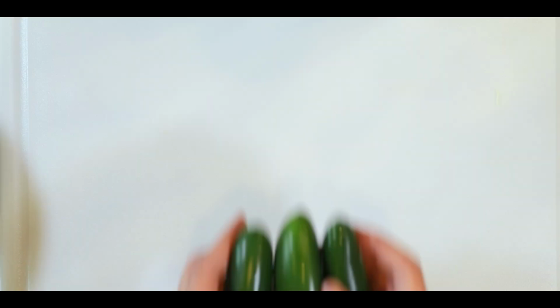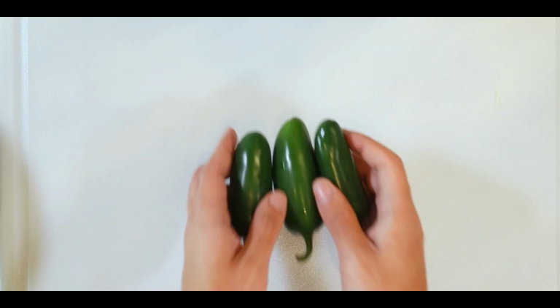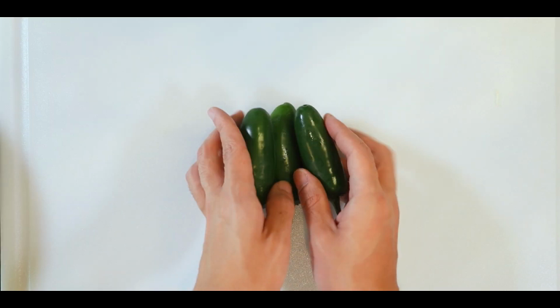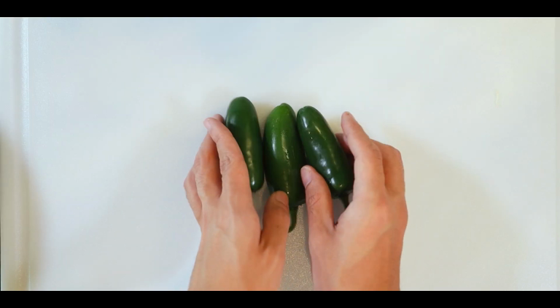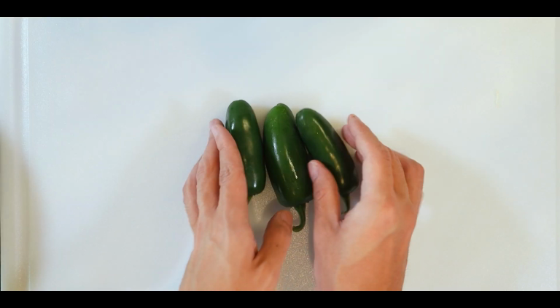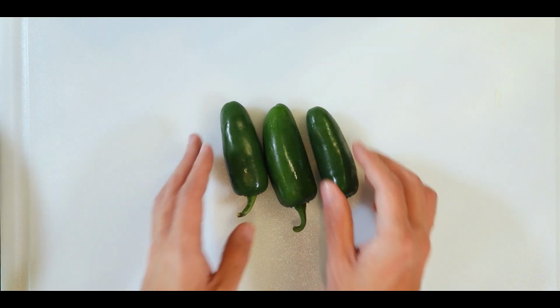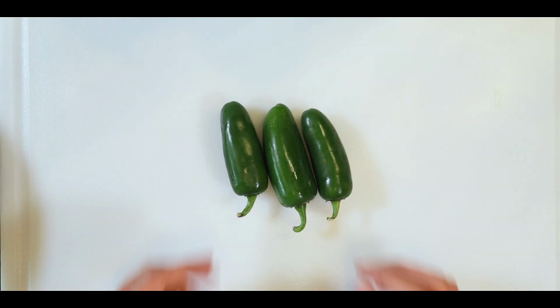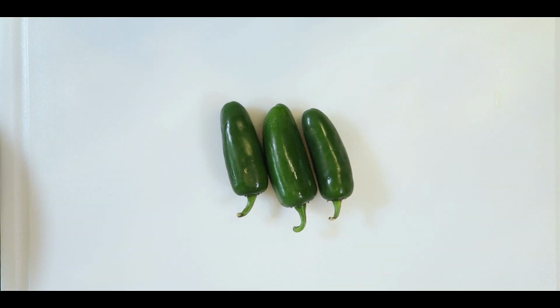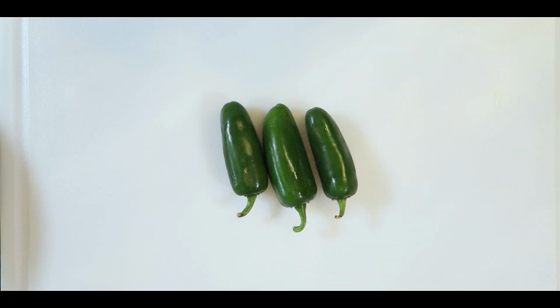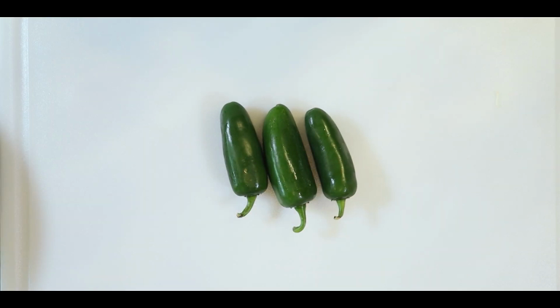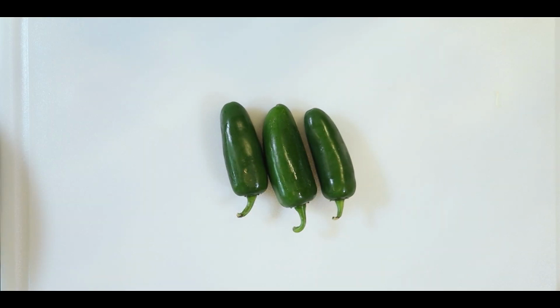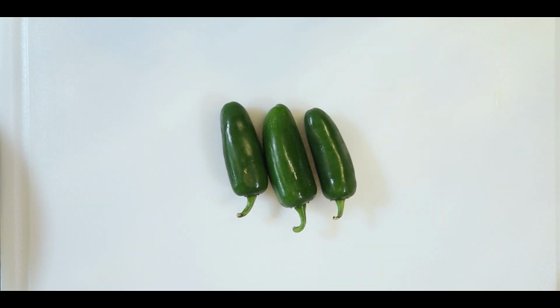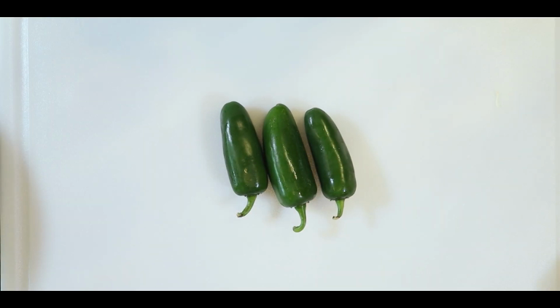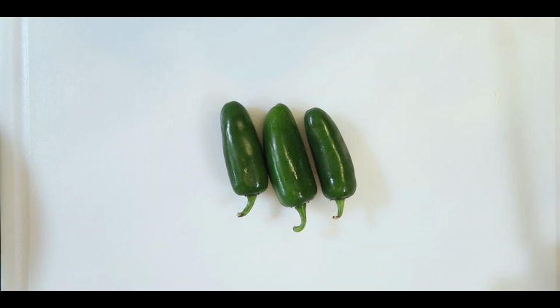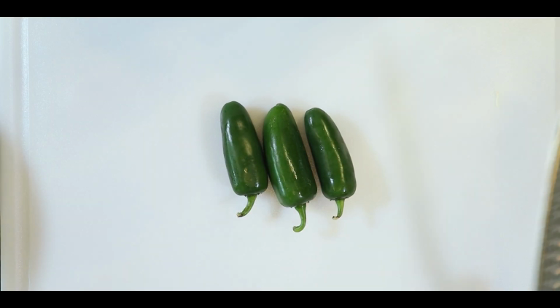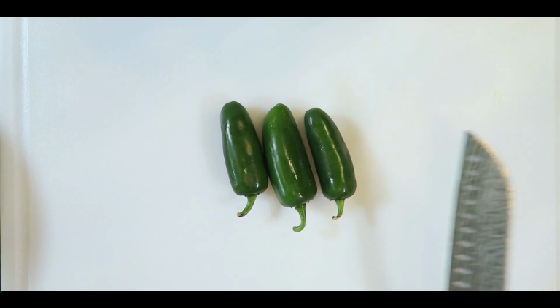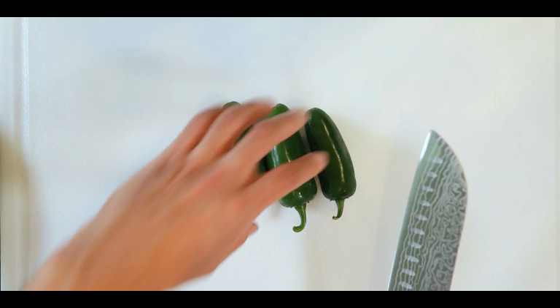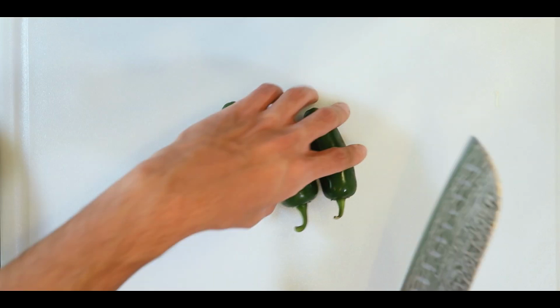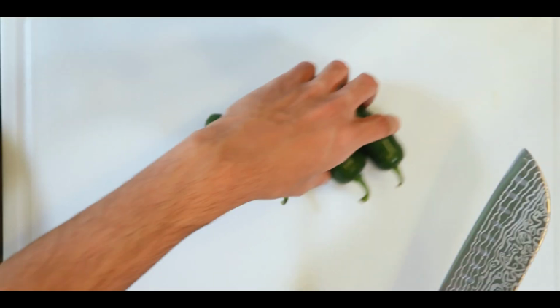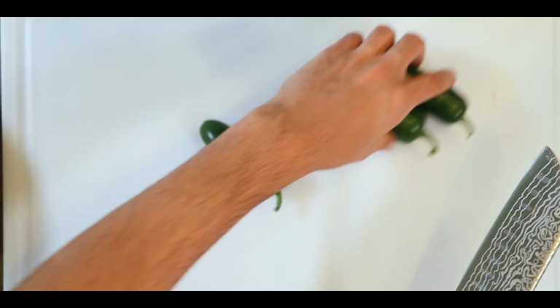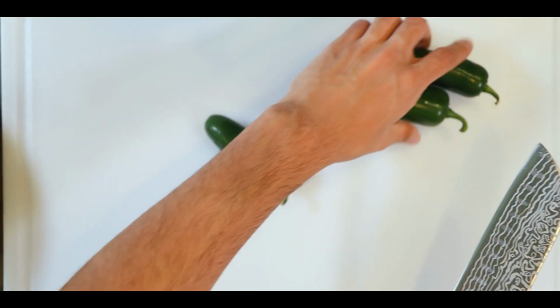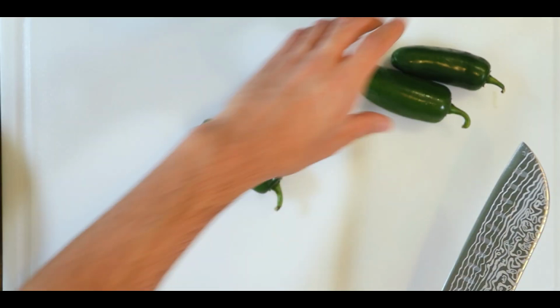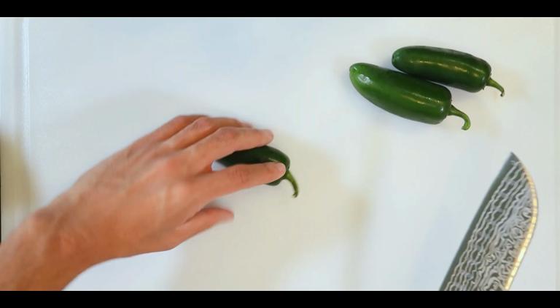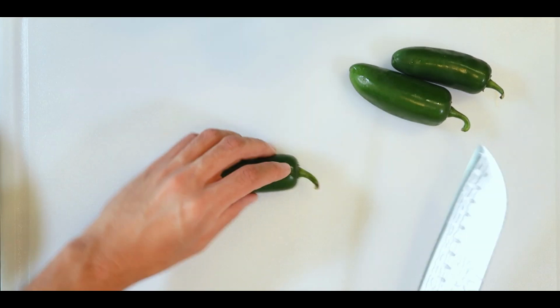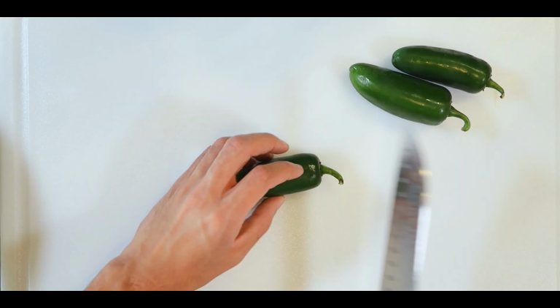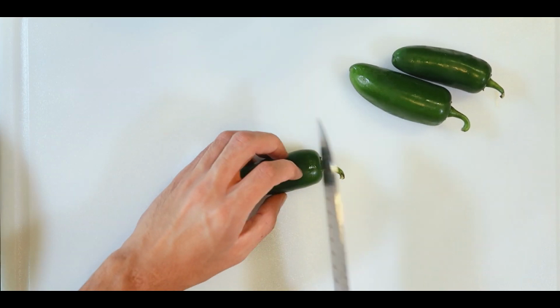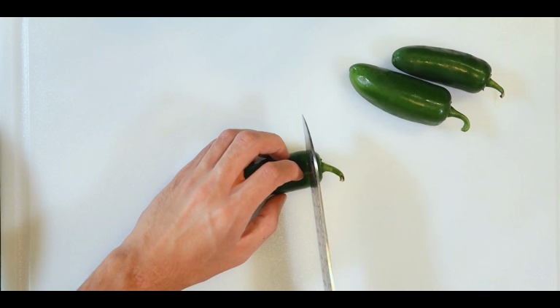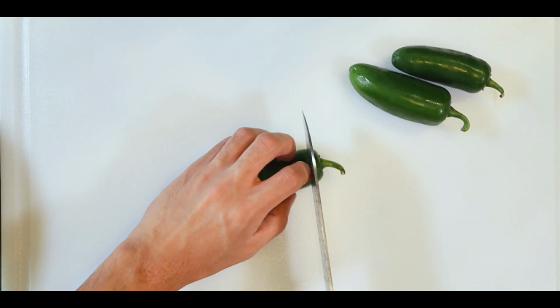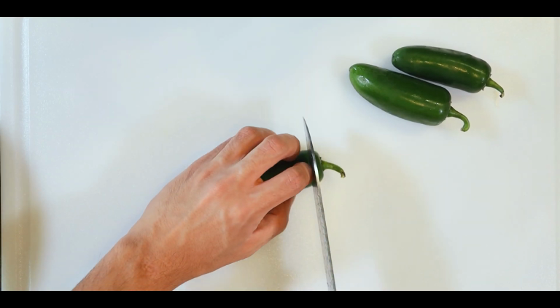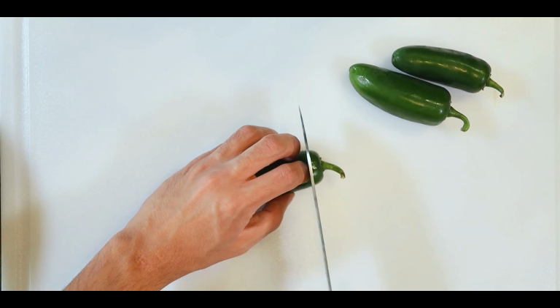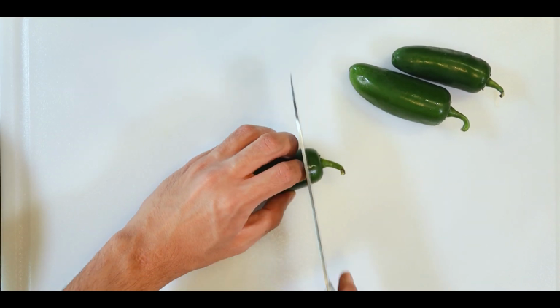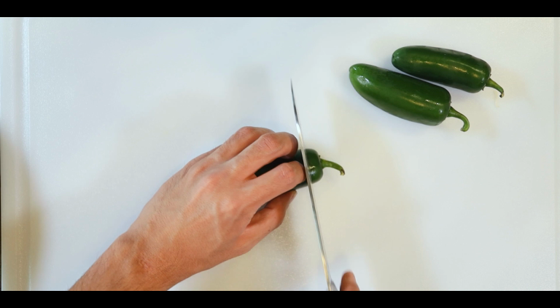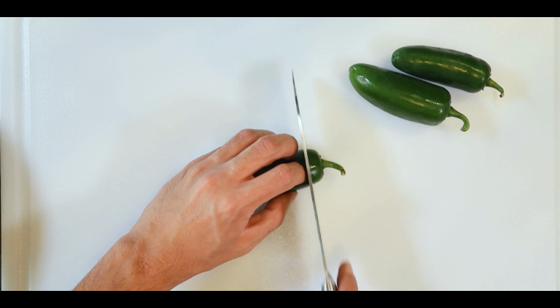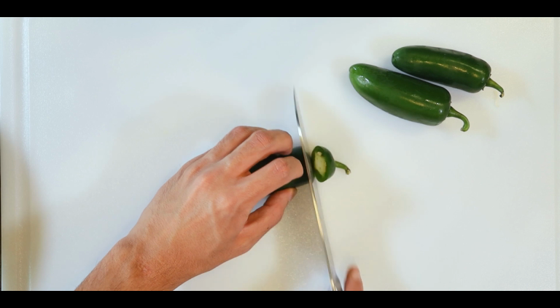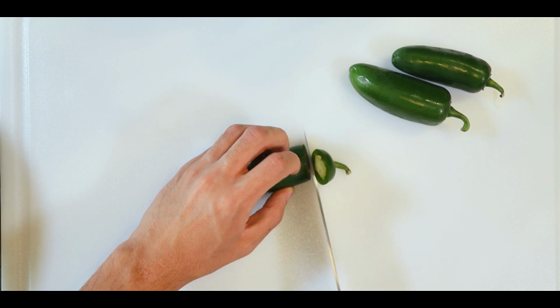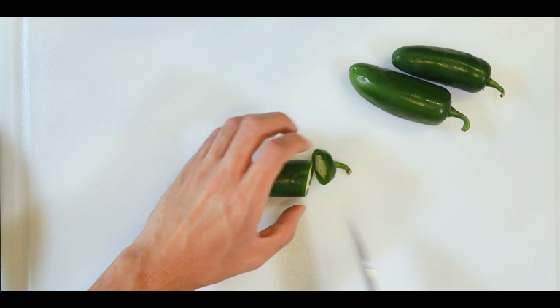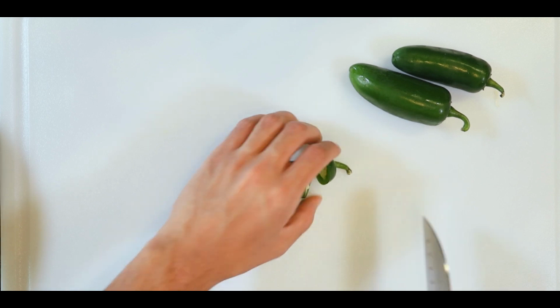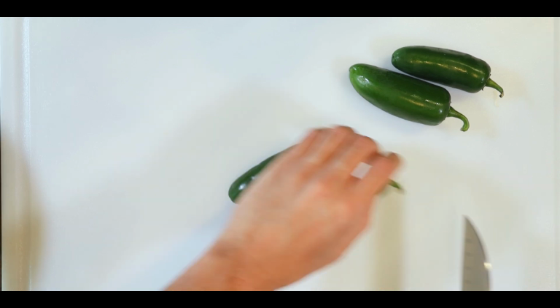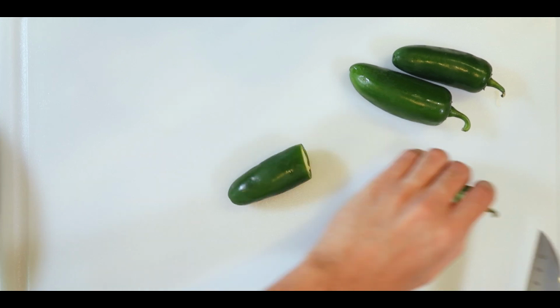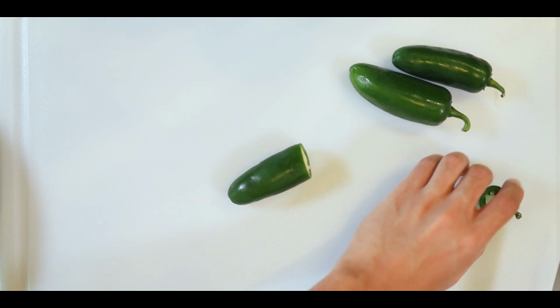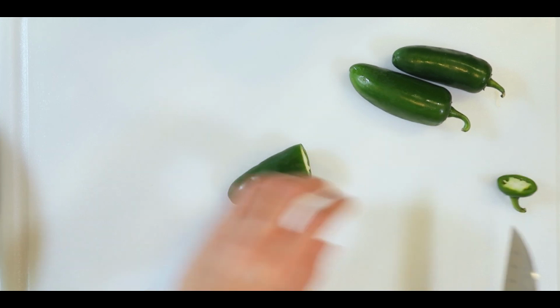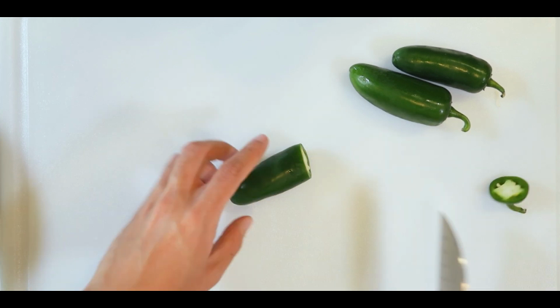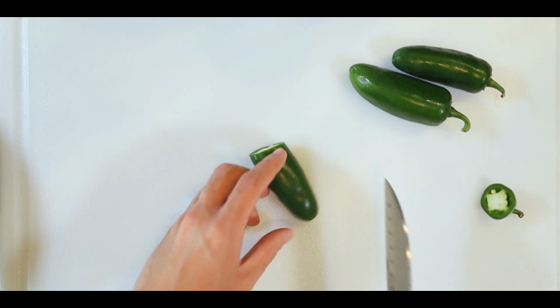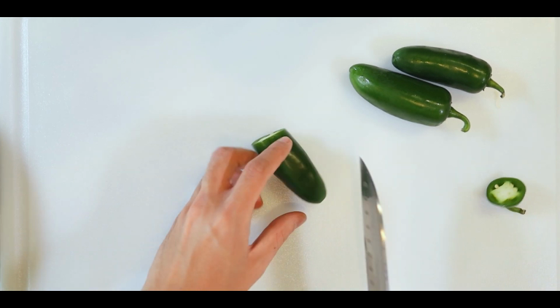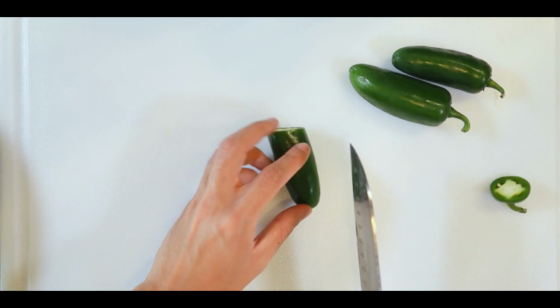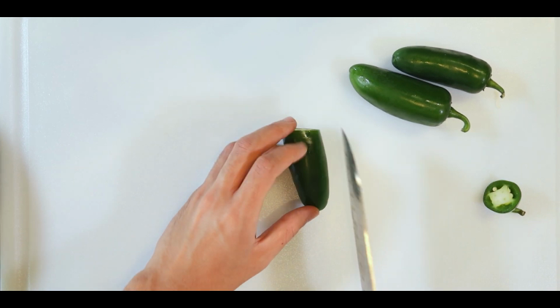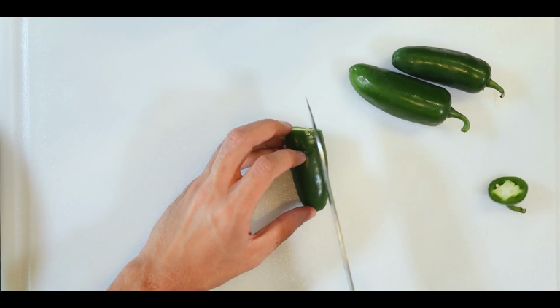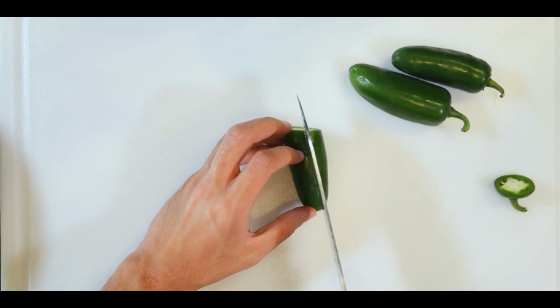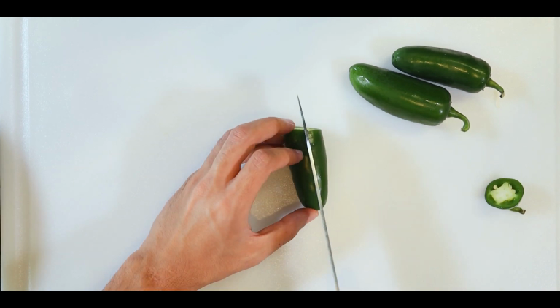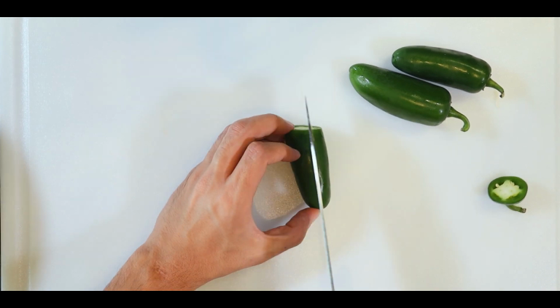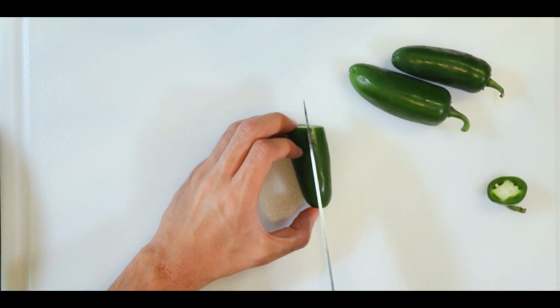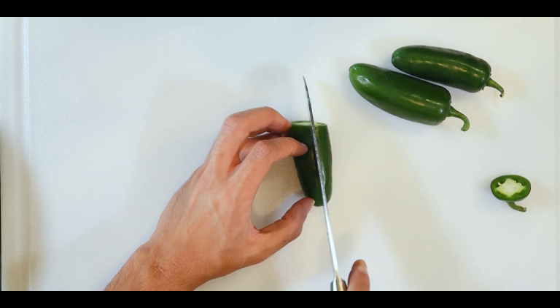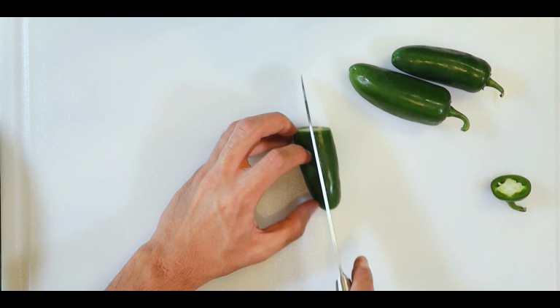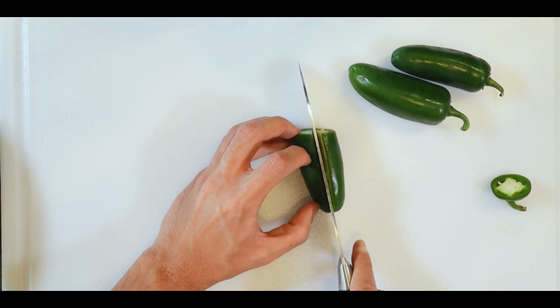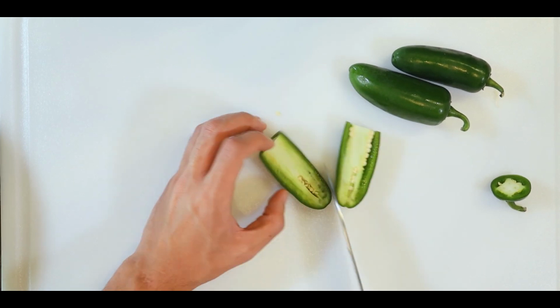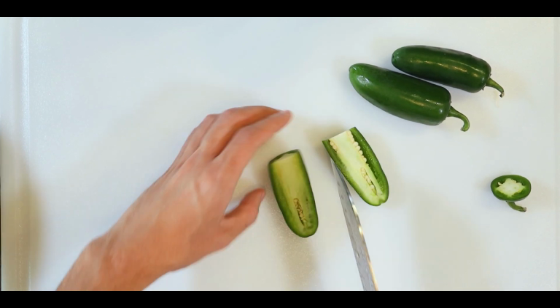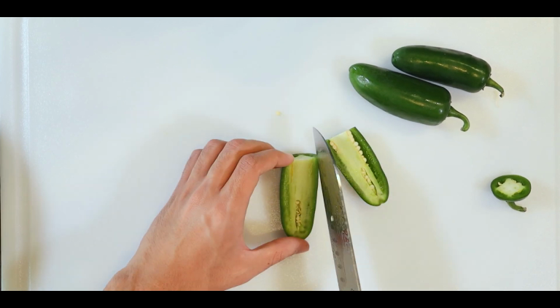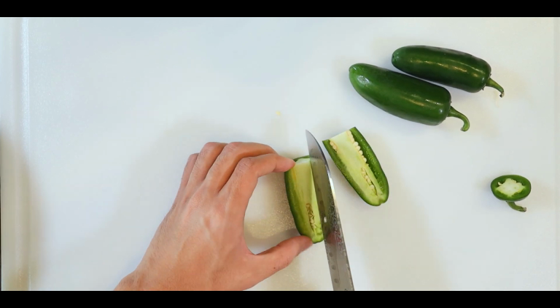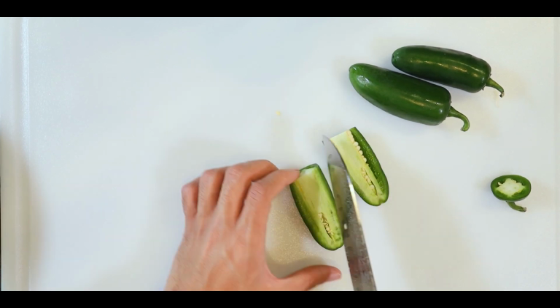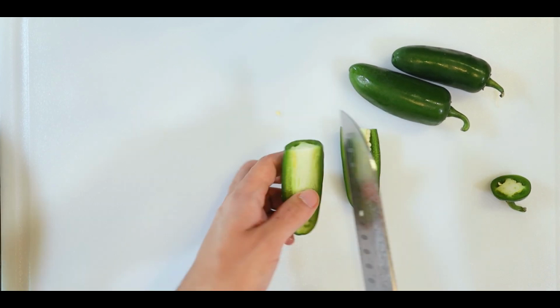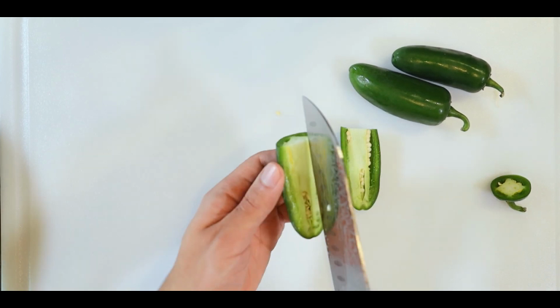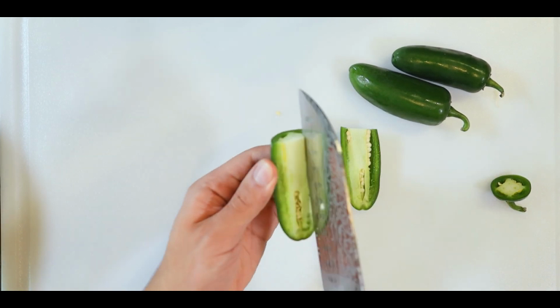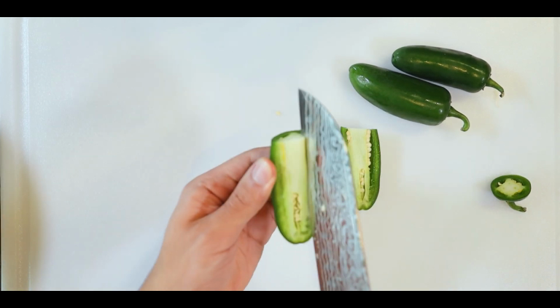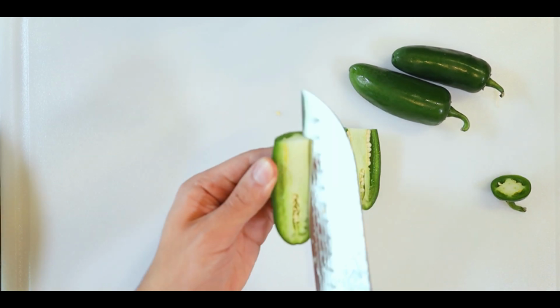First you'll need a couple of jalapeño peppers. Cut the jalapeños into small pieces and take out the stem and the seeds, as shown here.